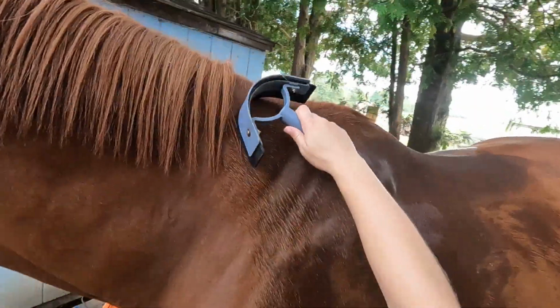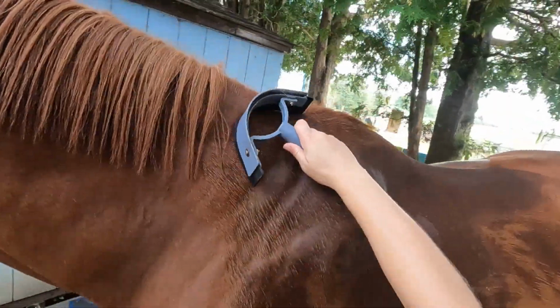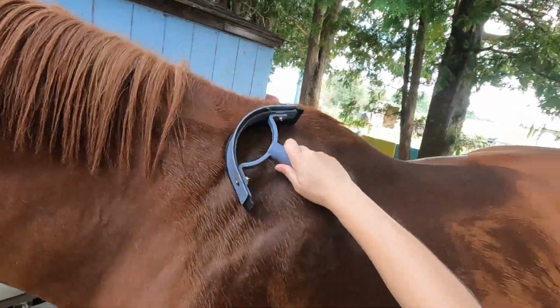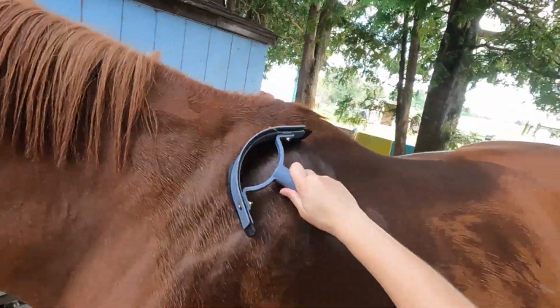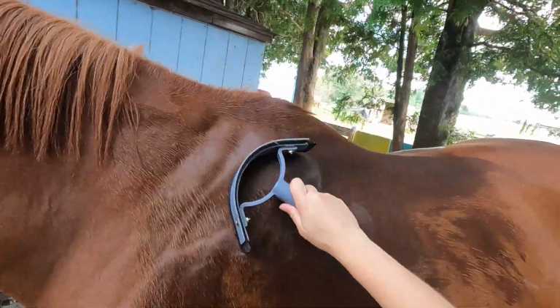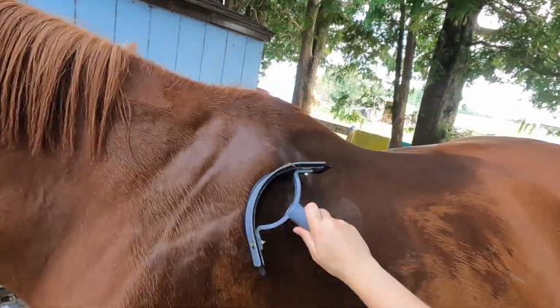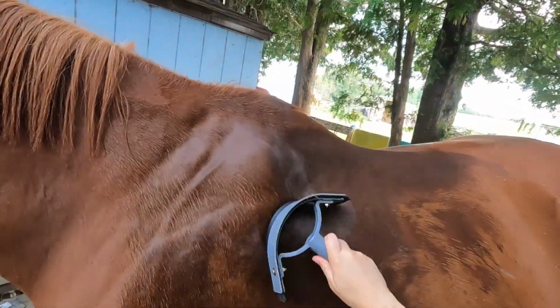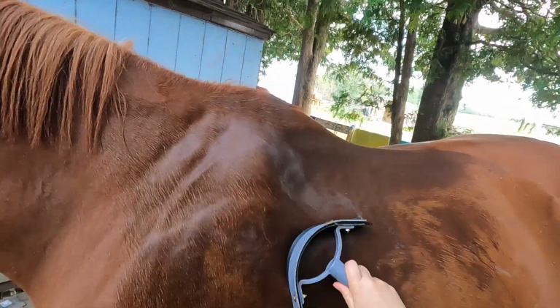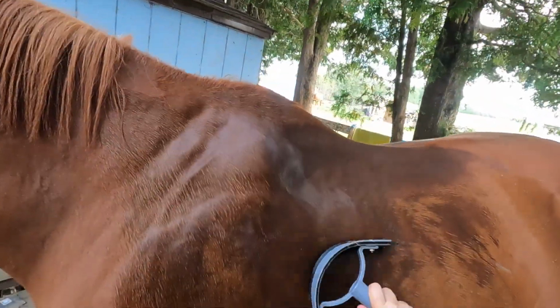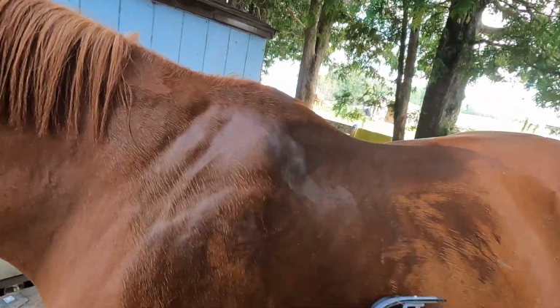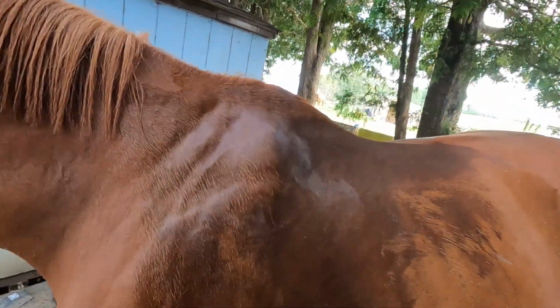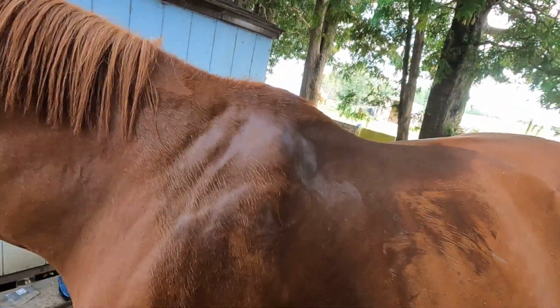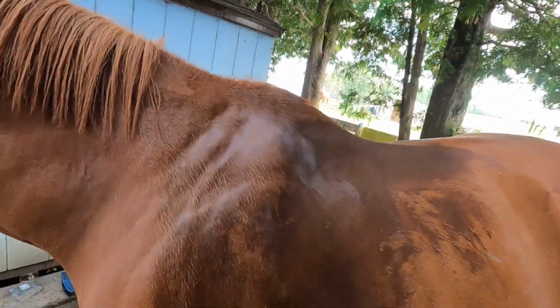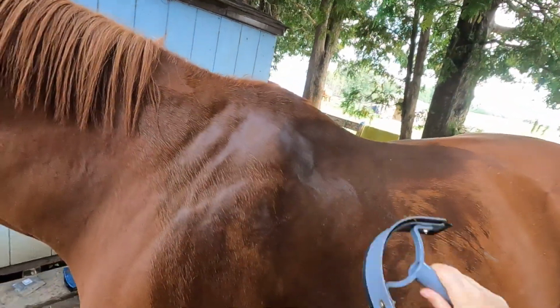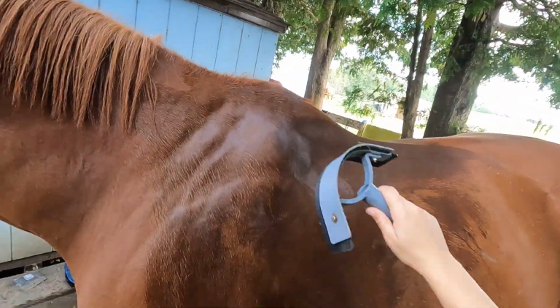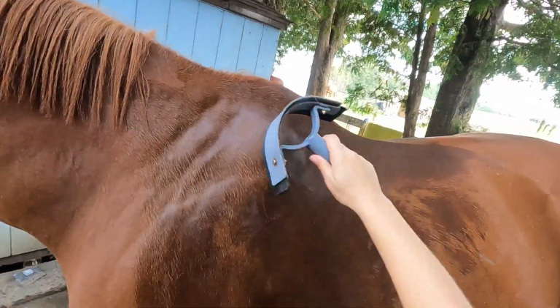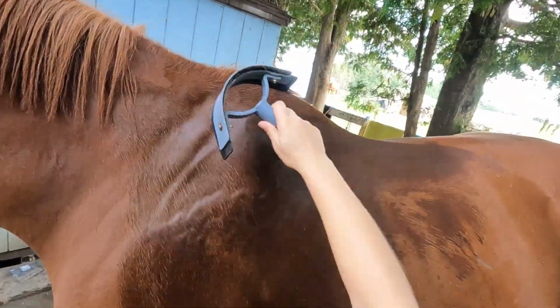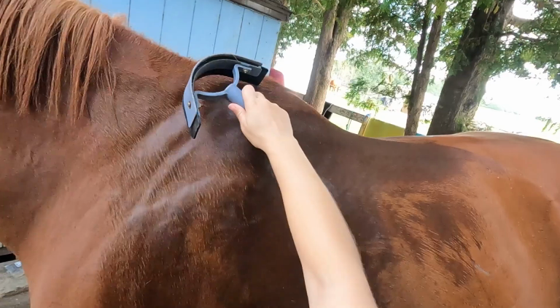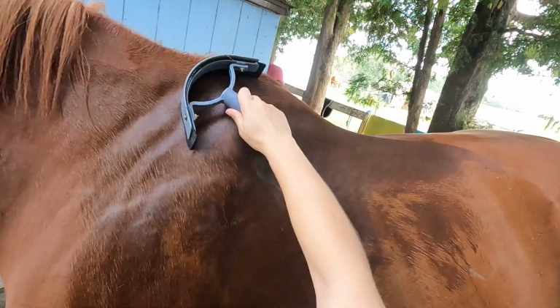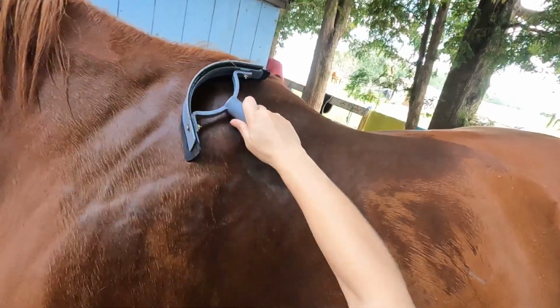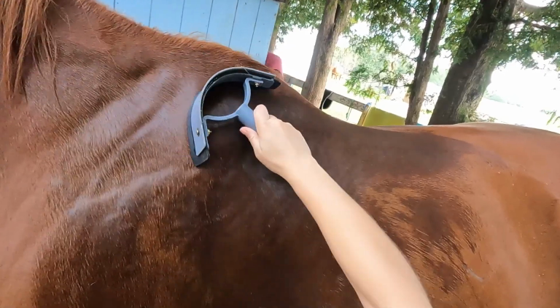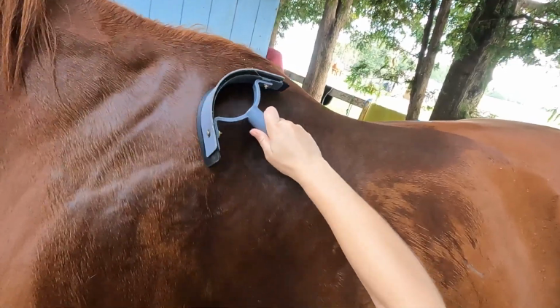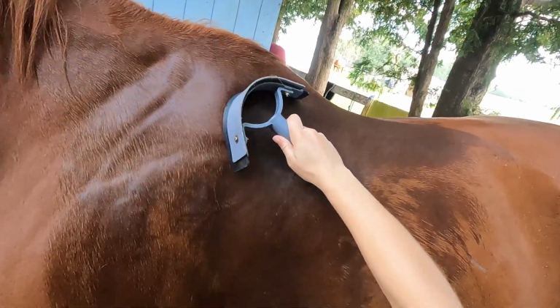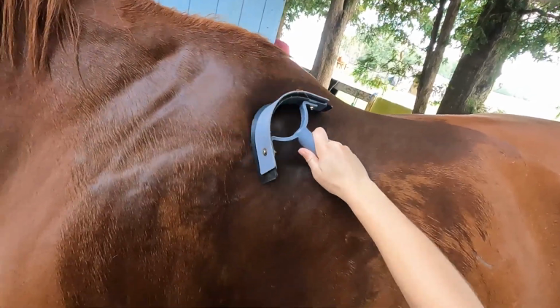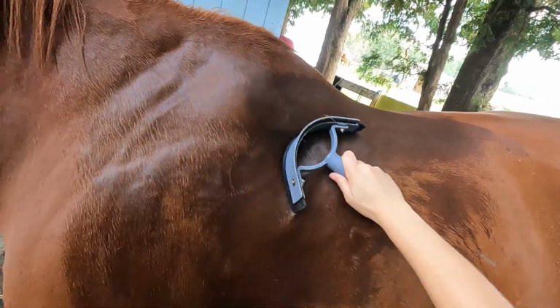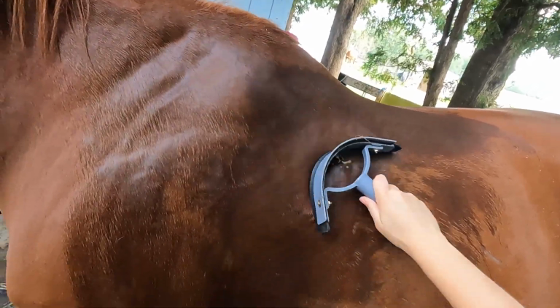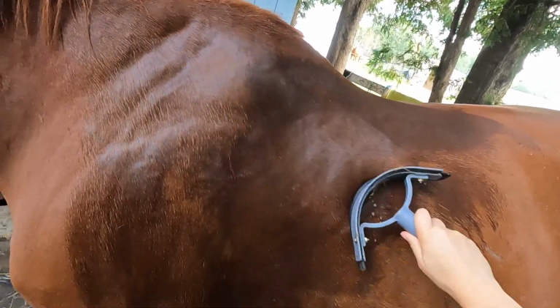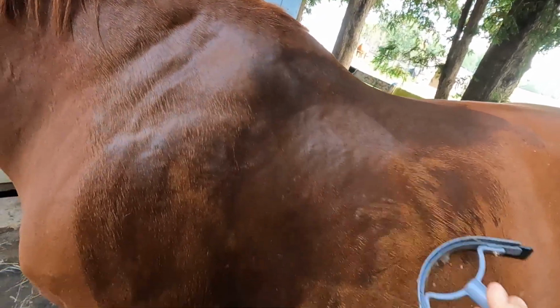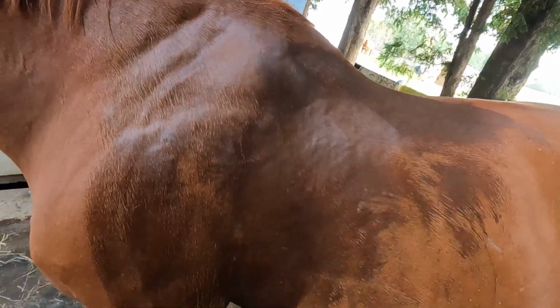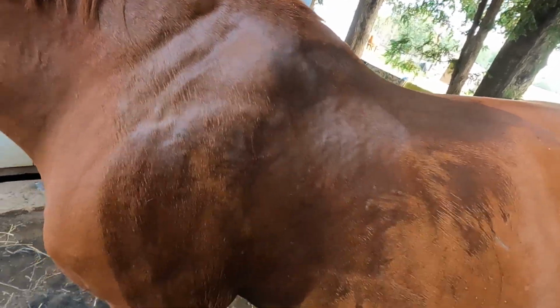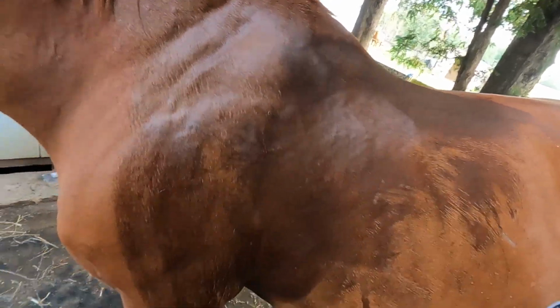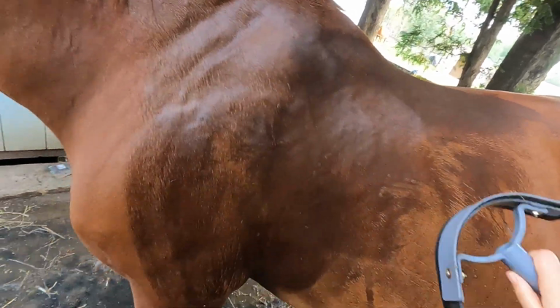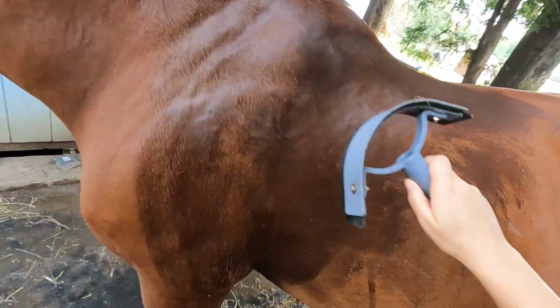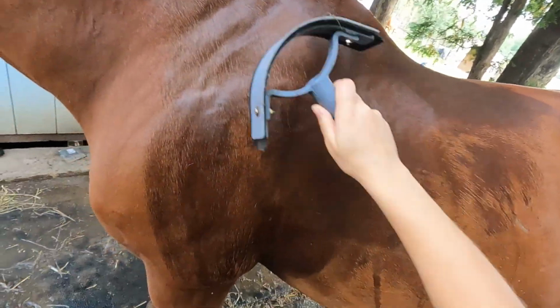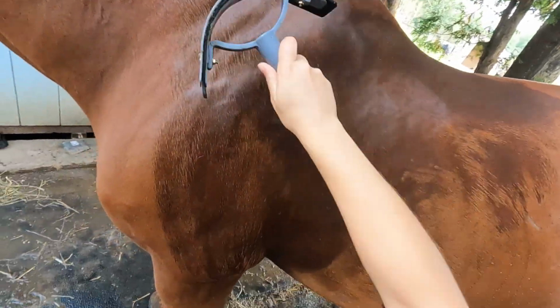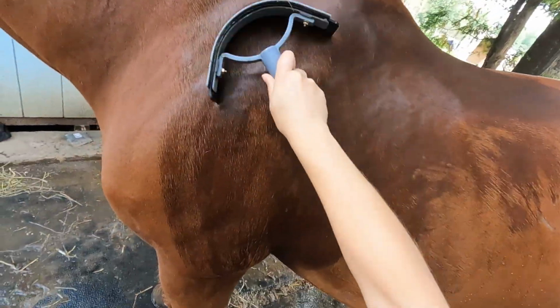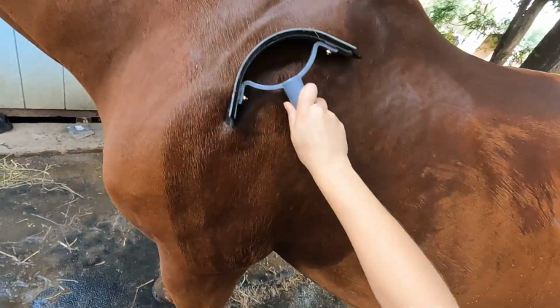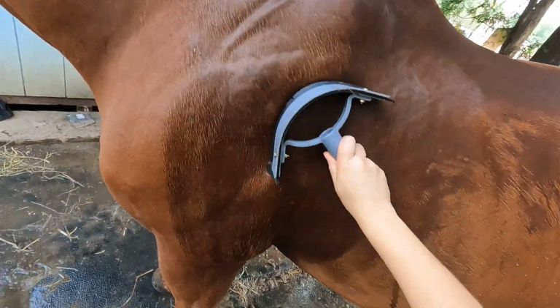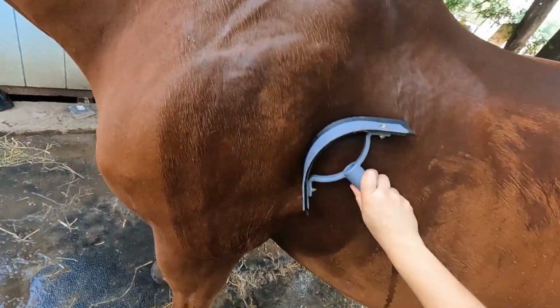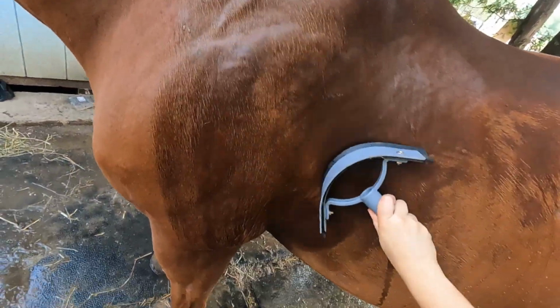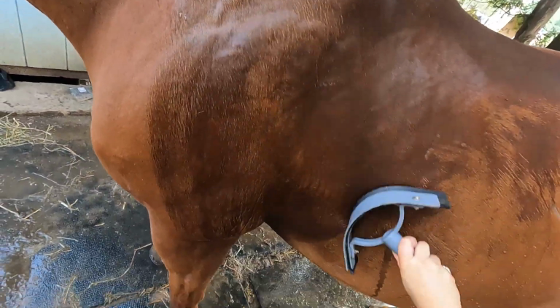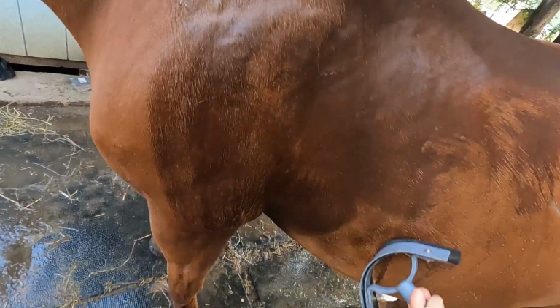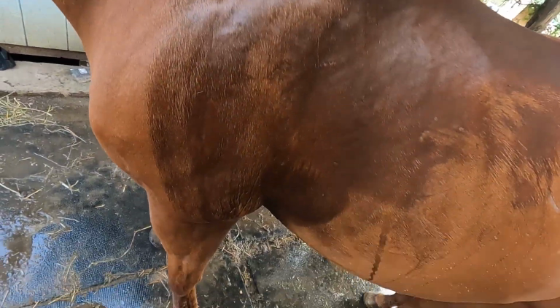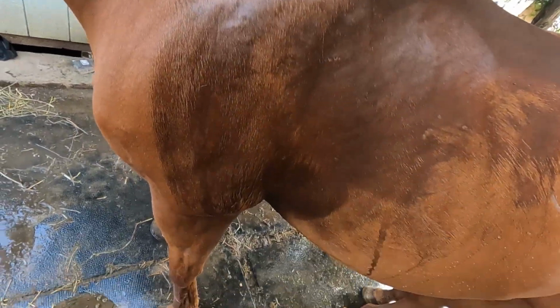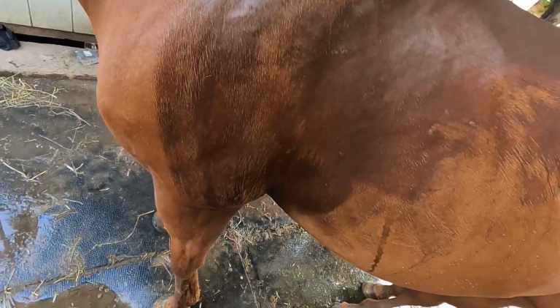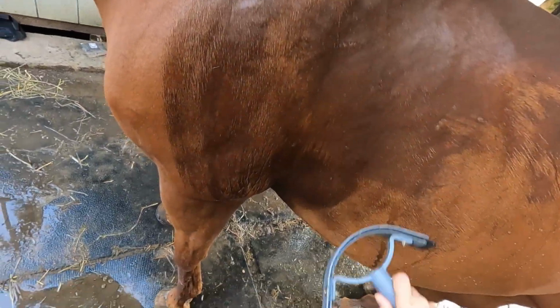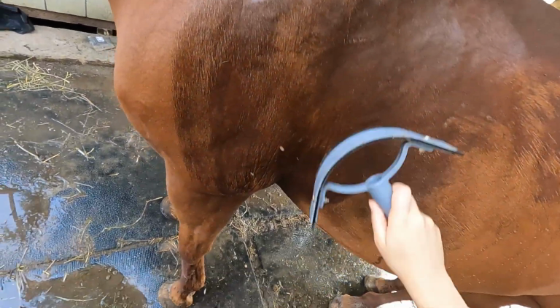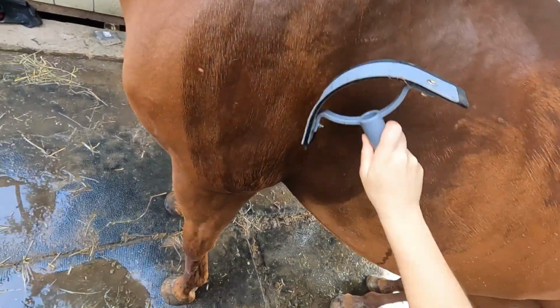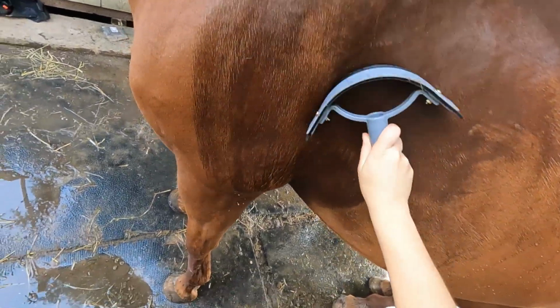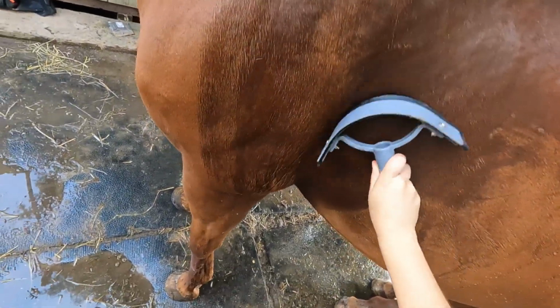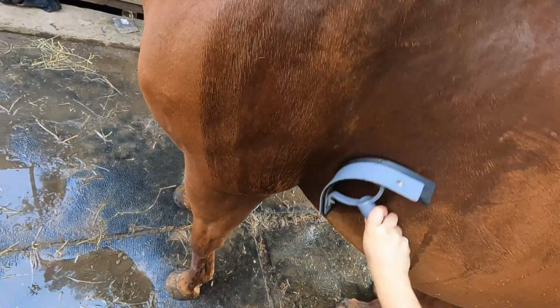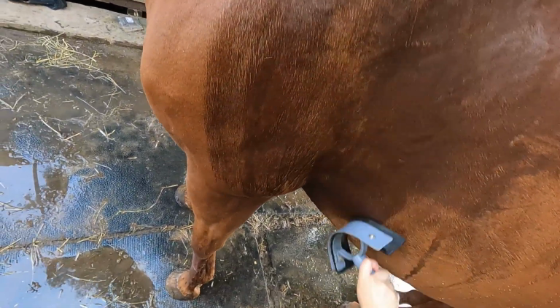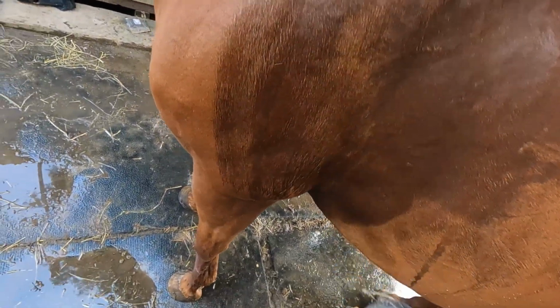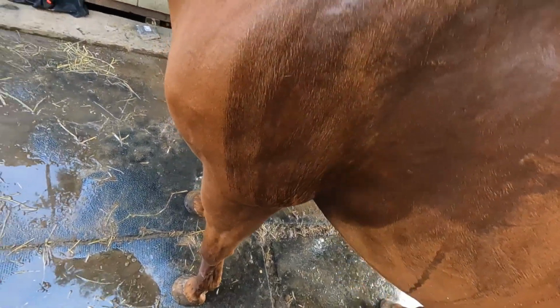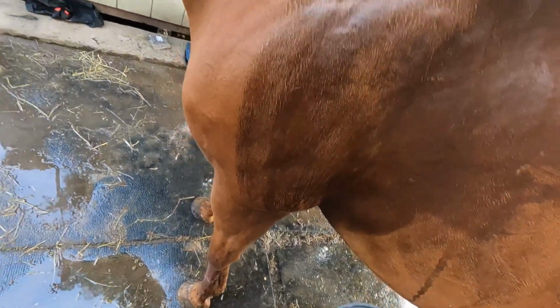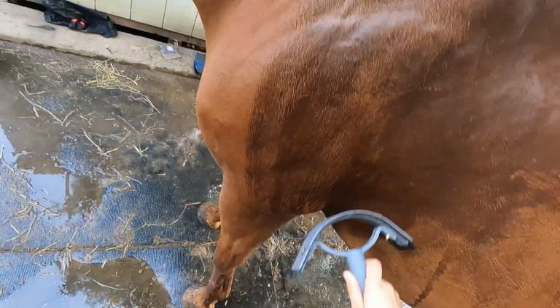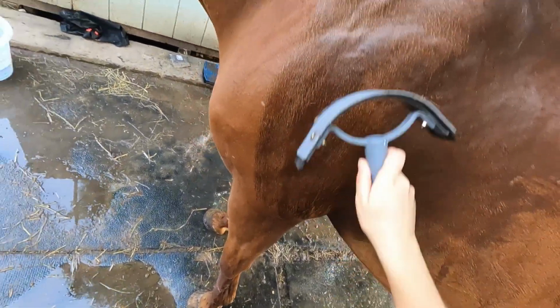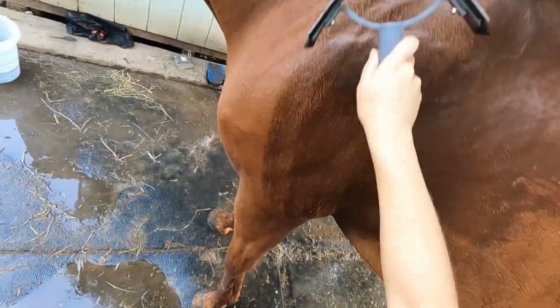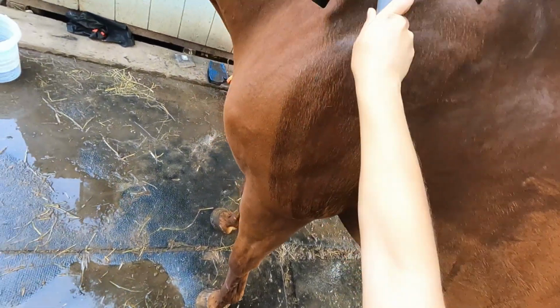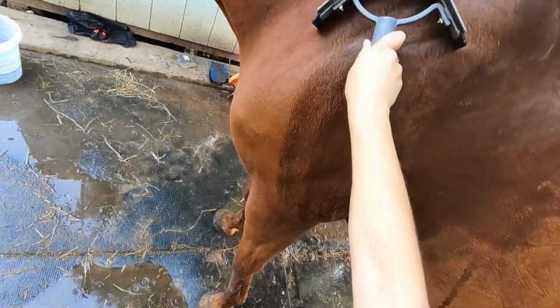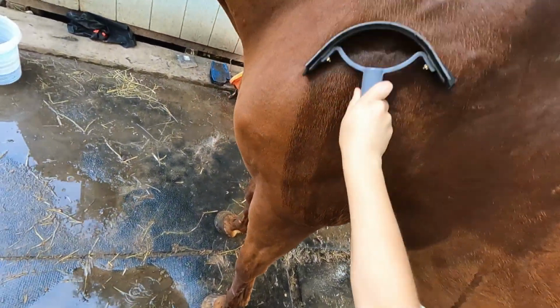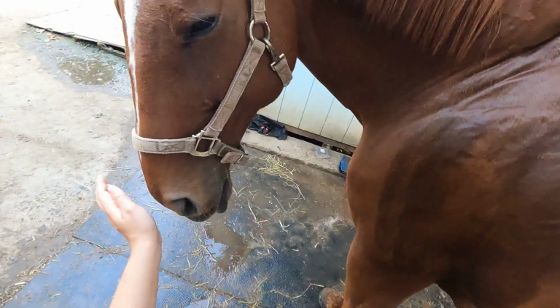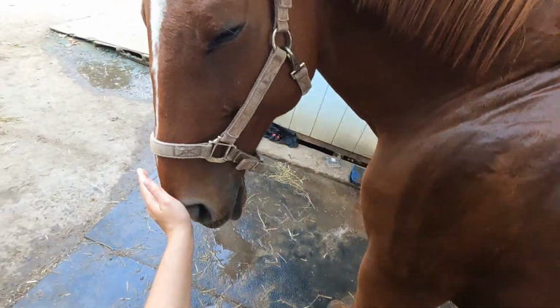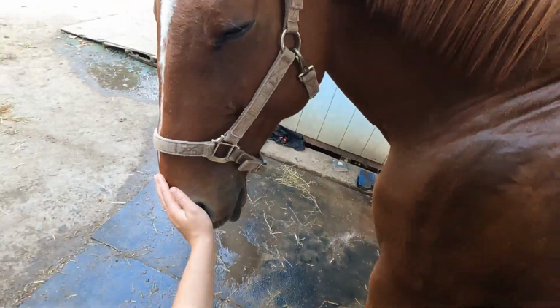Of course after I sponge him down, I'm going to squeegee him to get rid of the excess water so he dries faster.